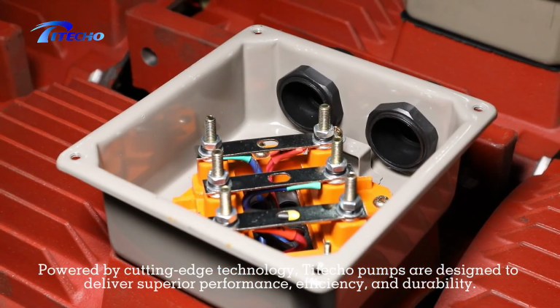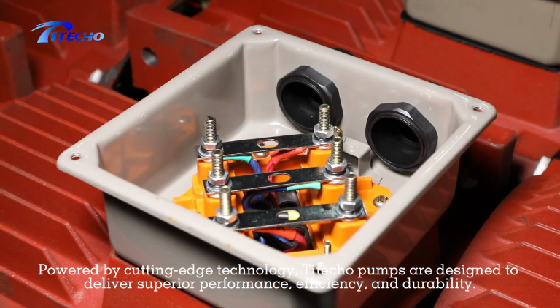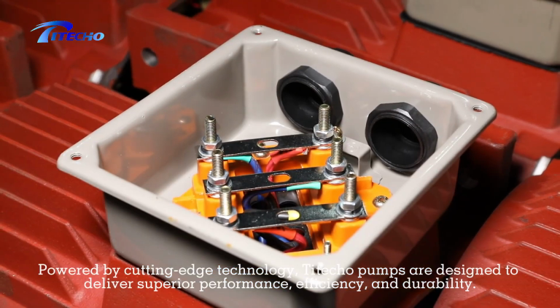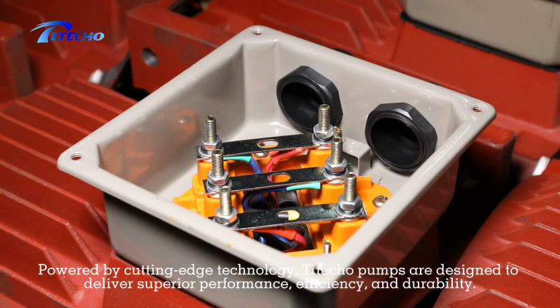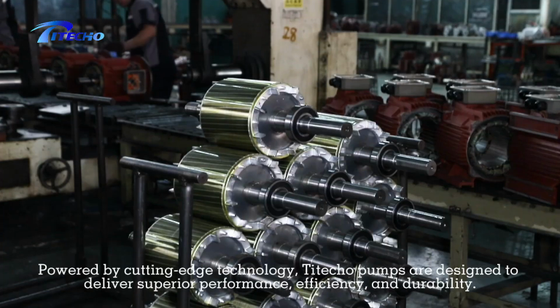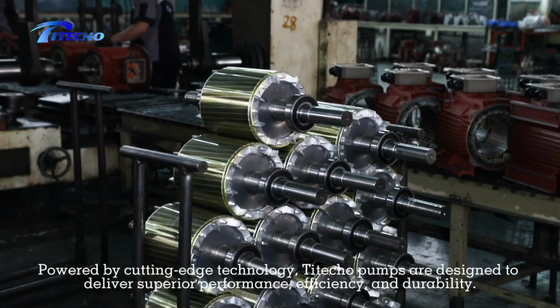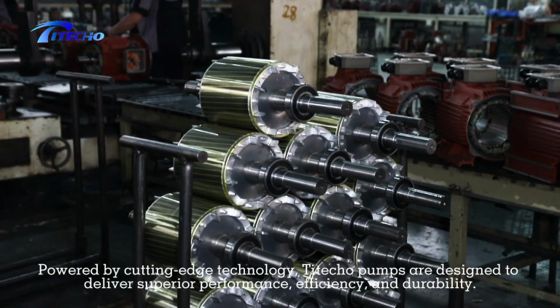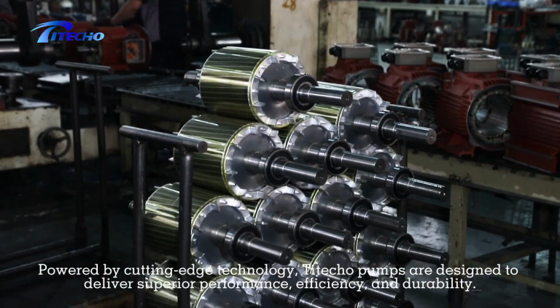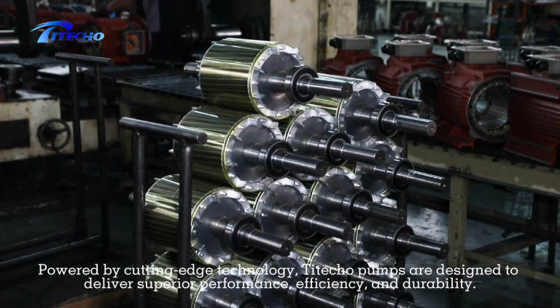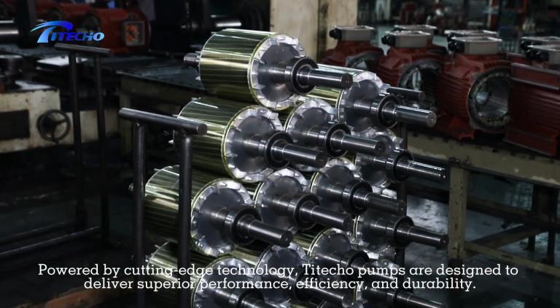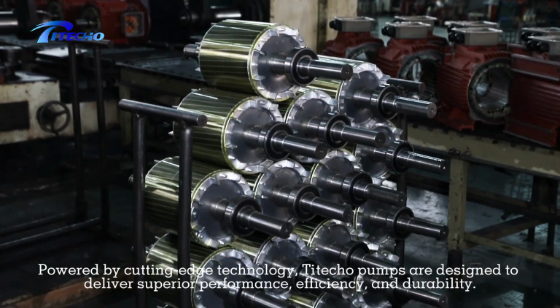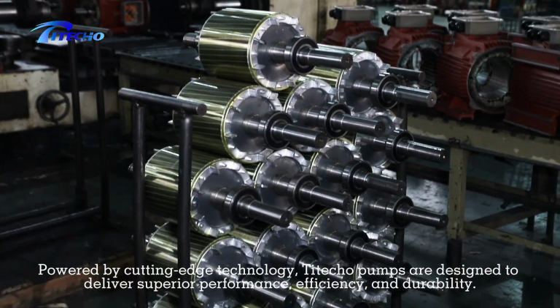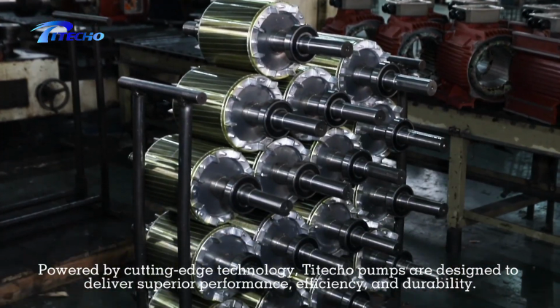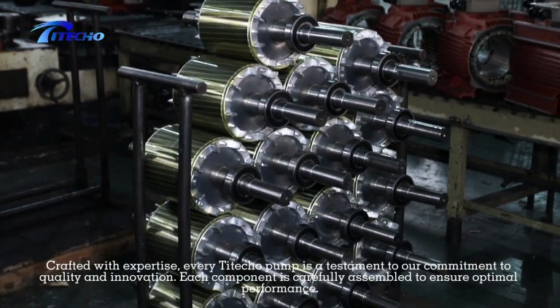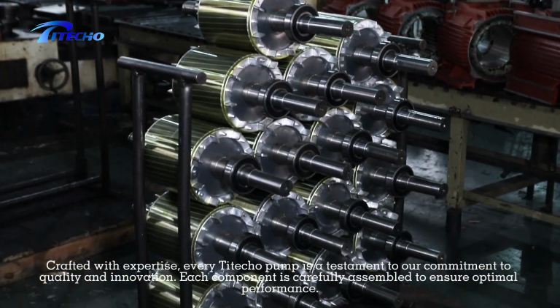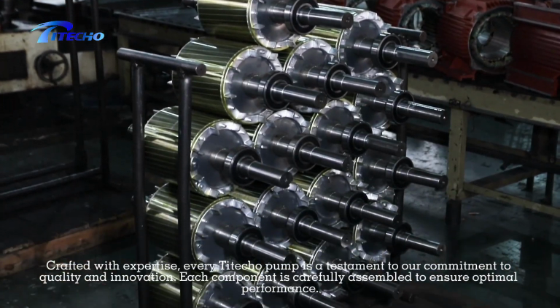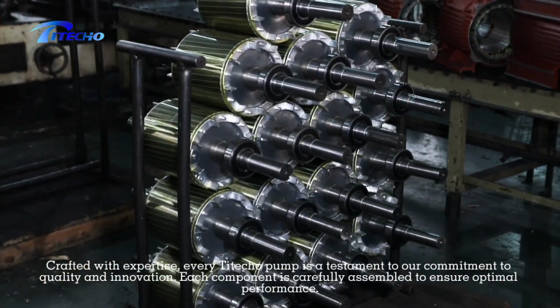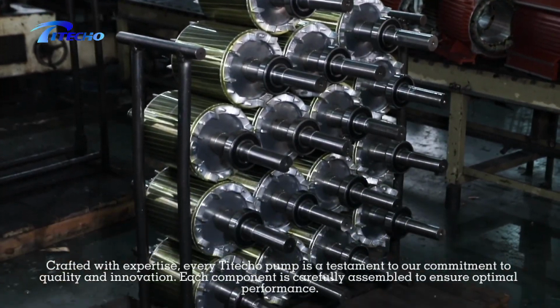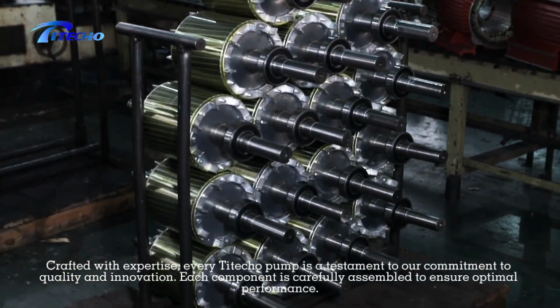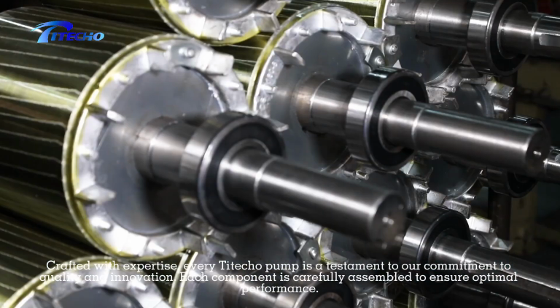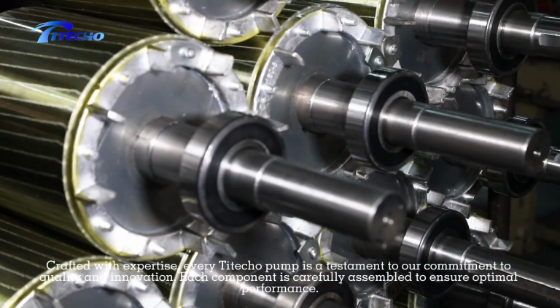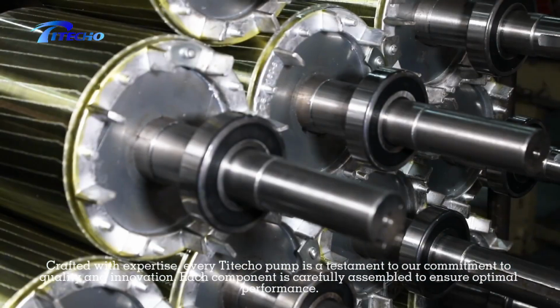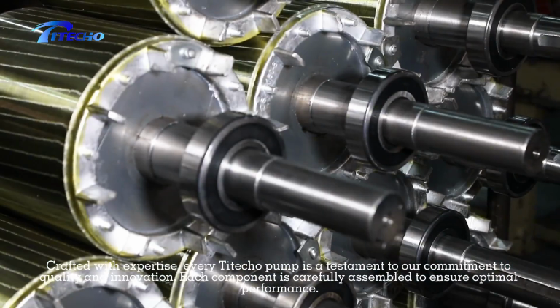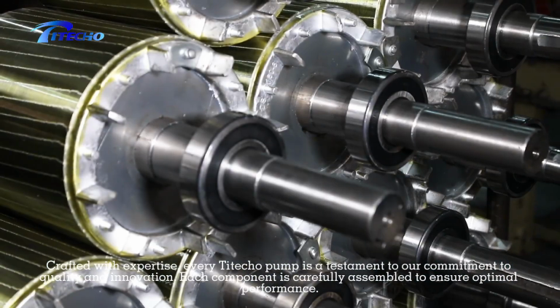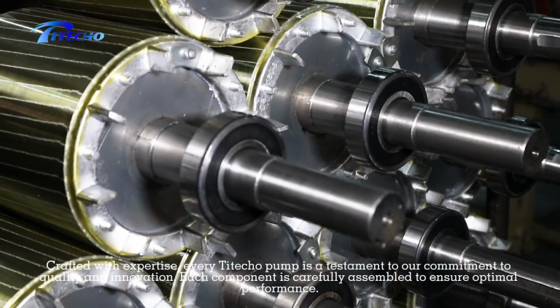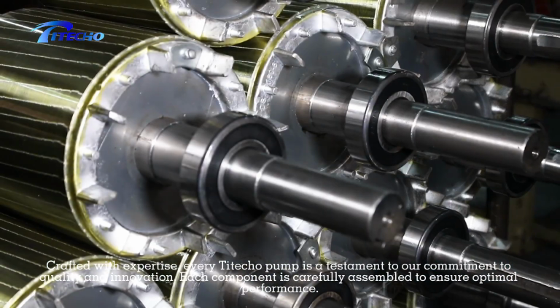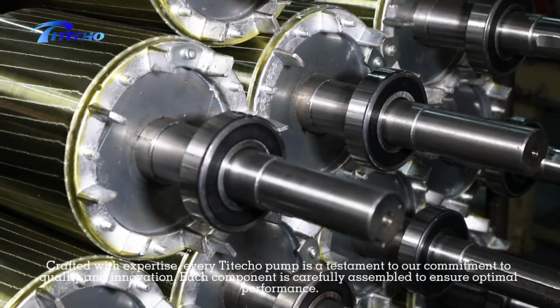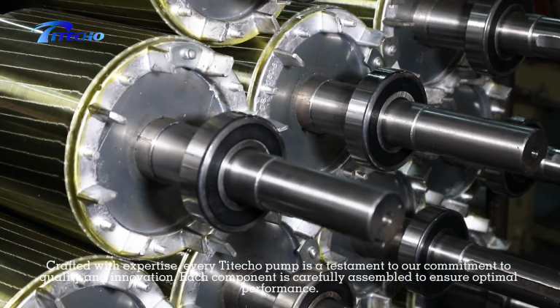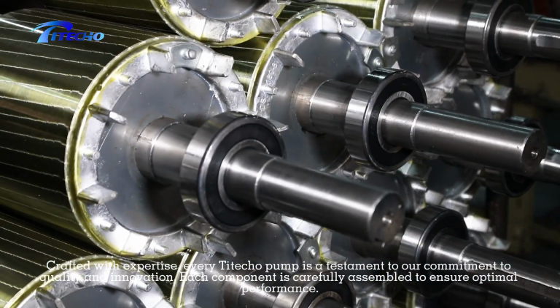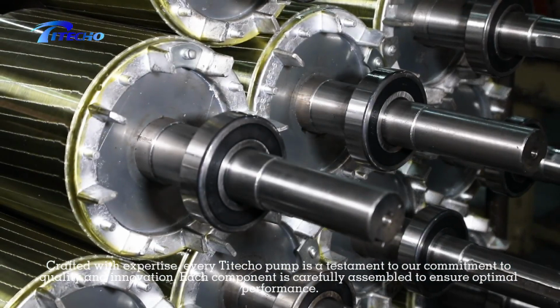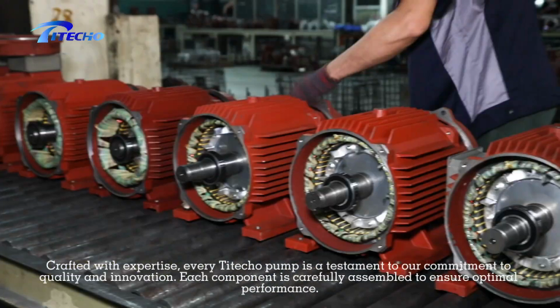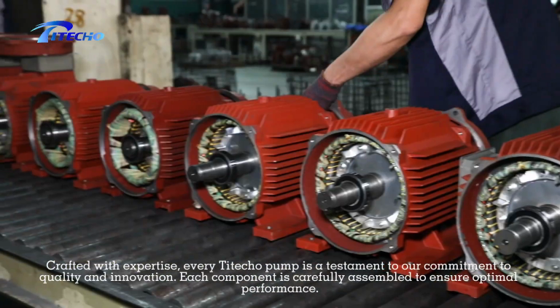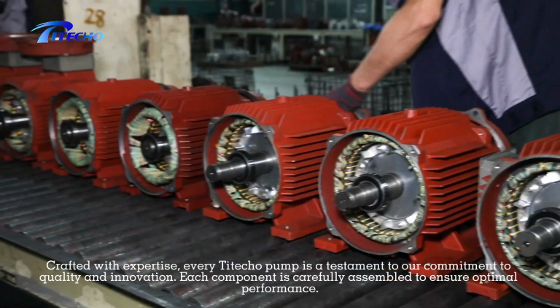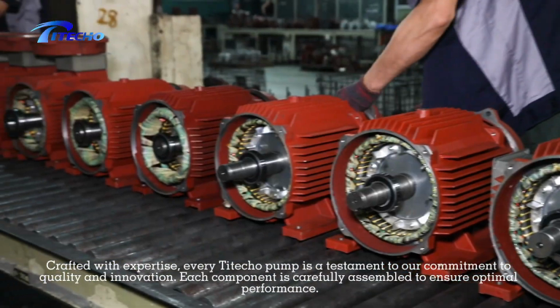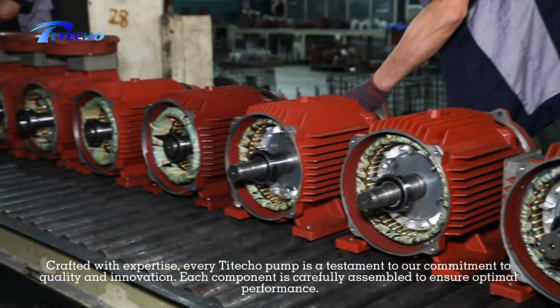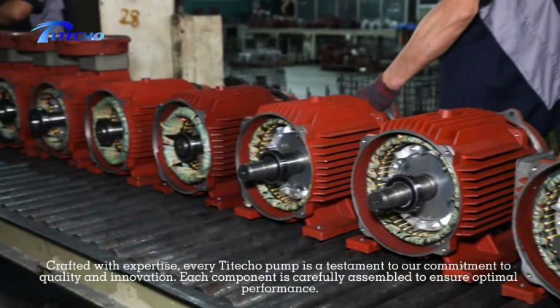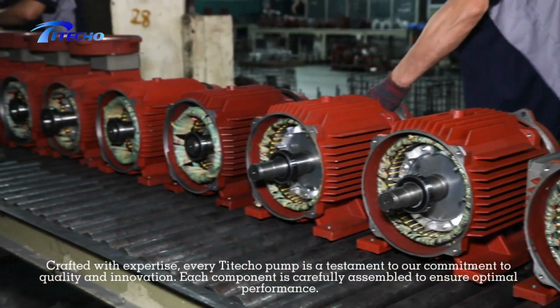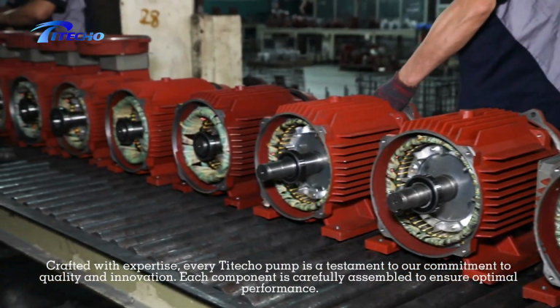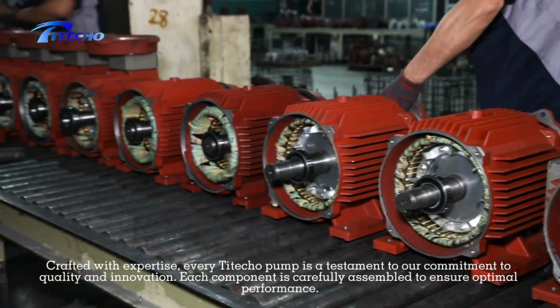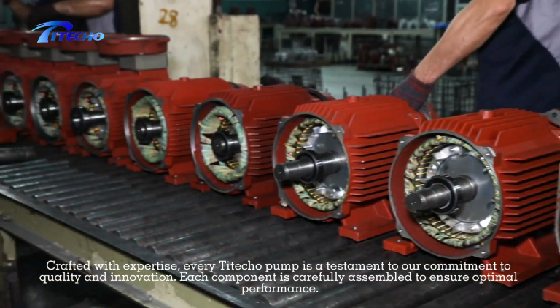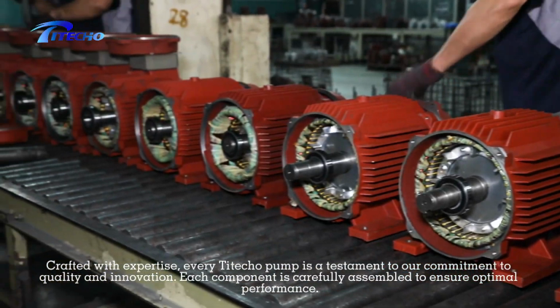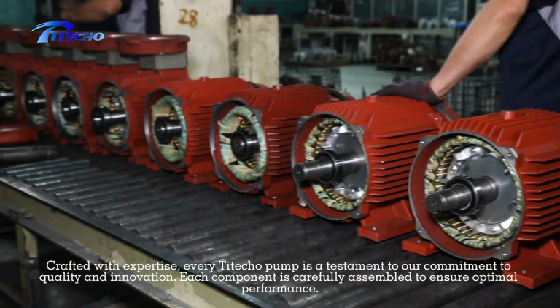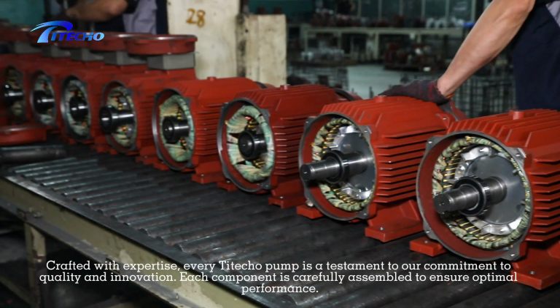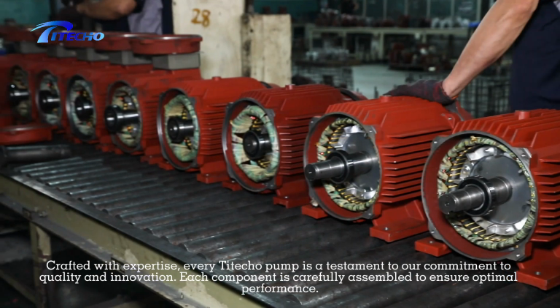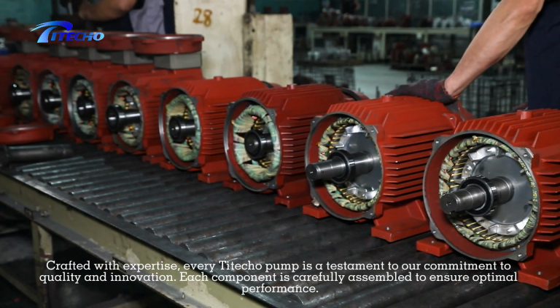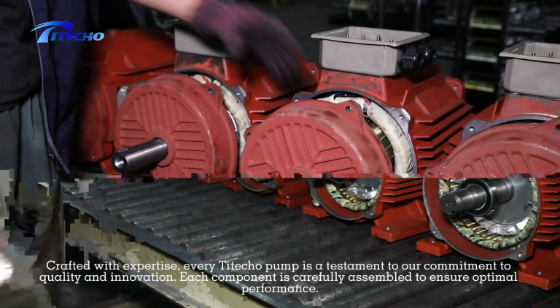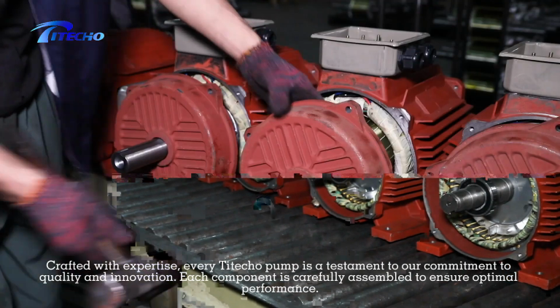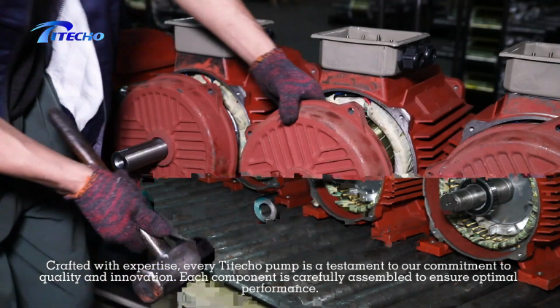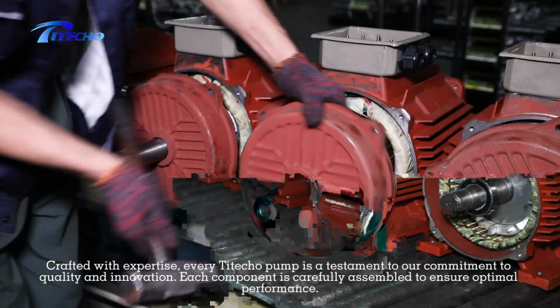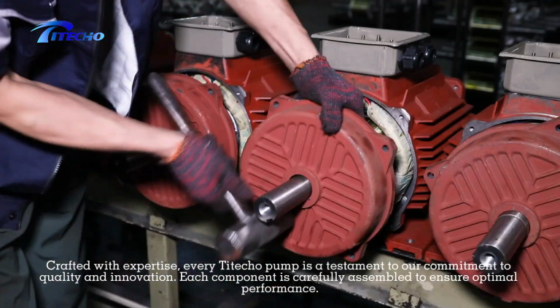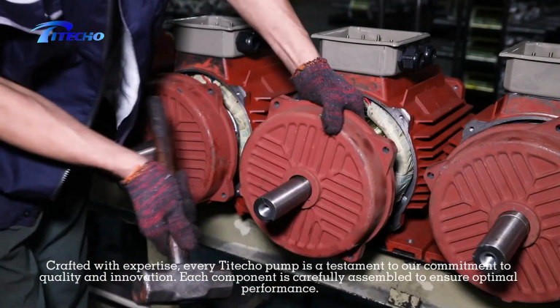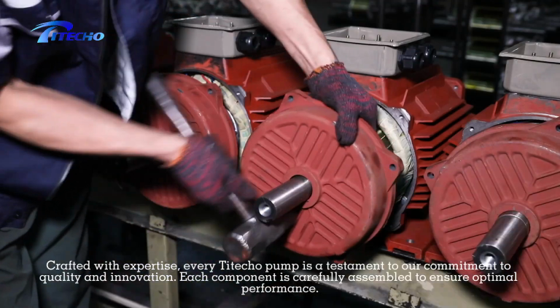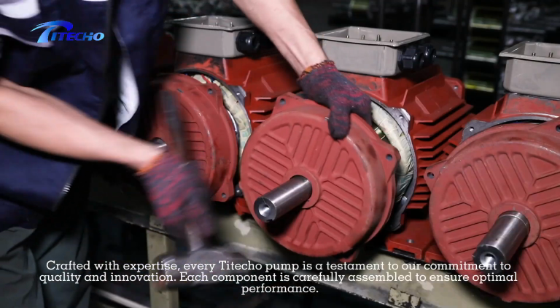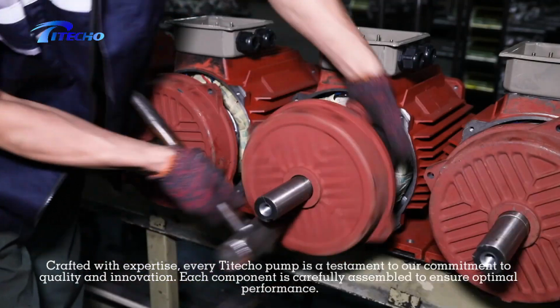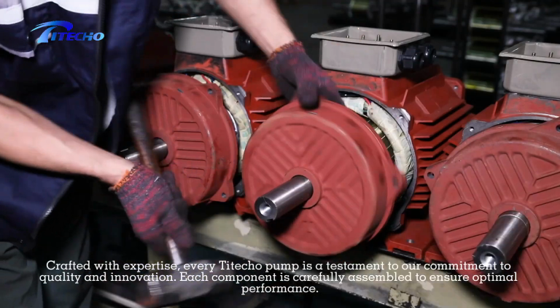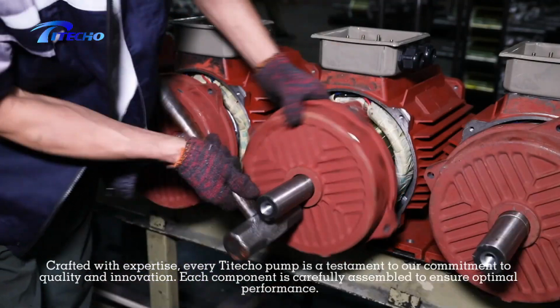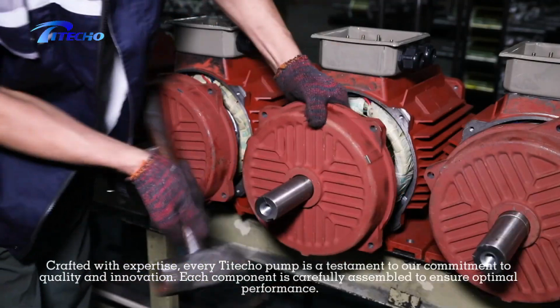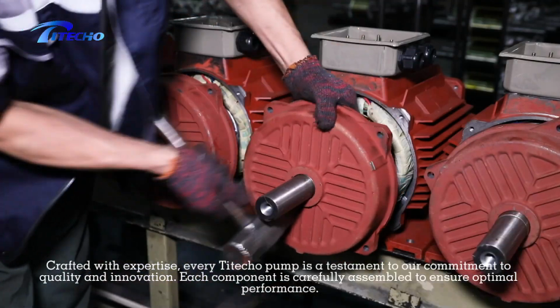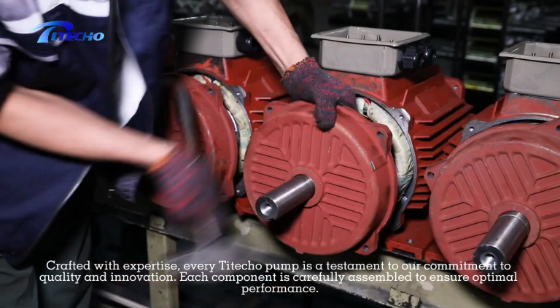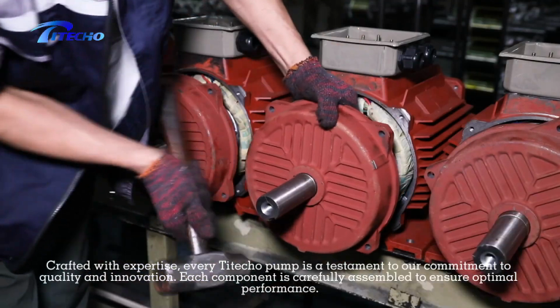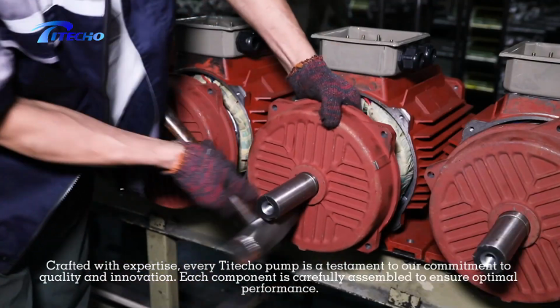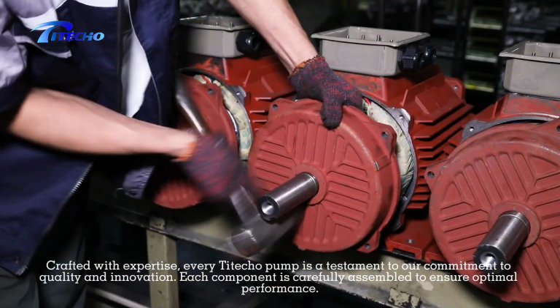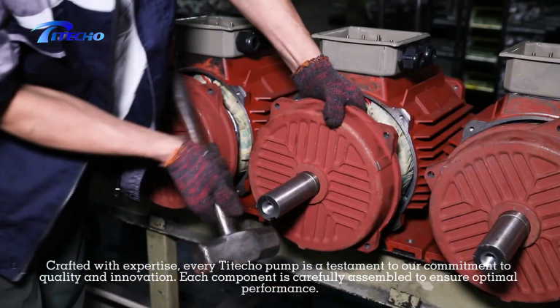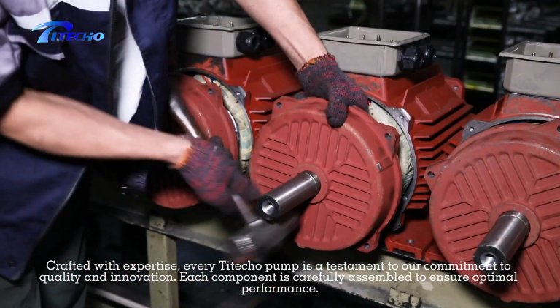To achieve the highest standards, every Taito pump is a testament to our commitment to quality and innovation.